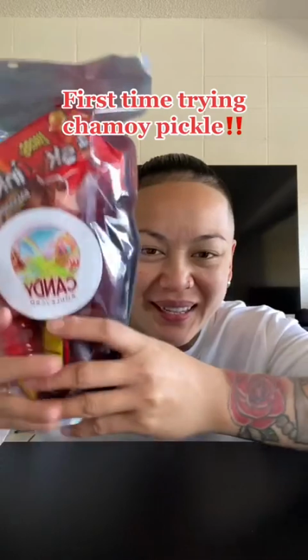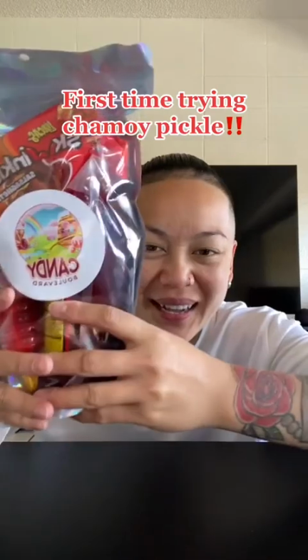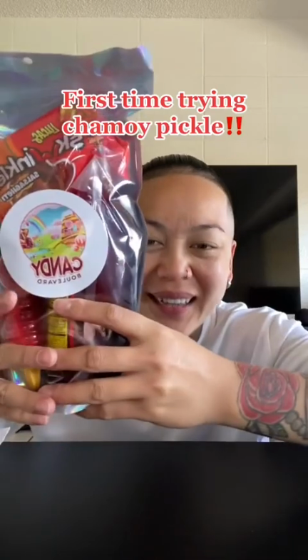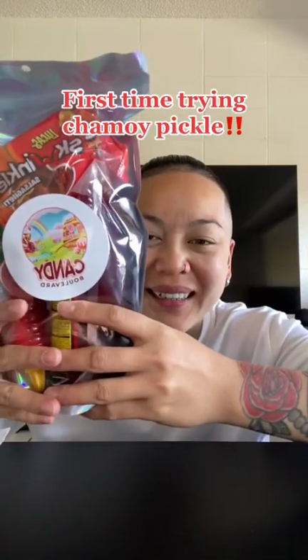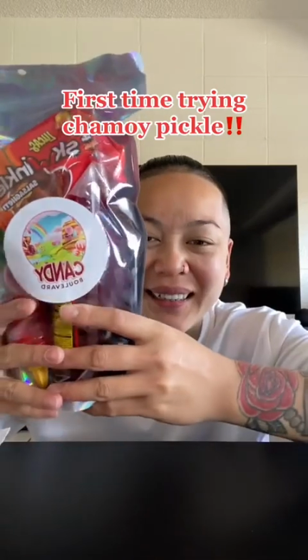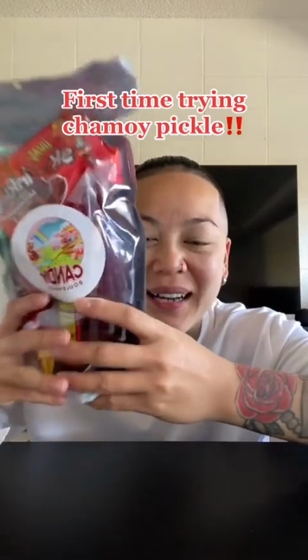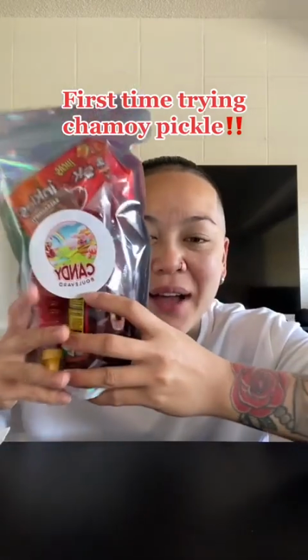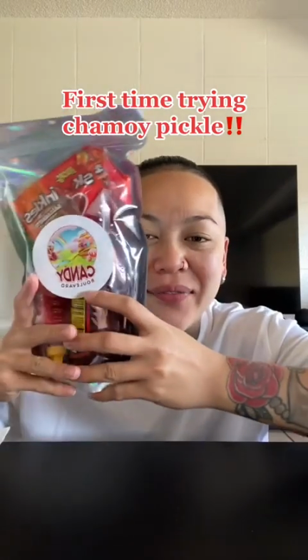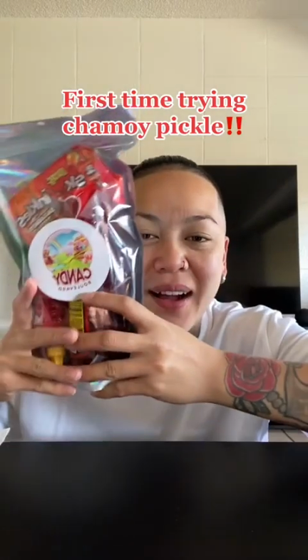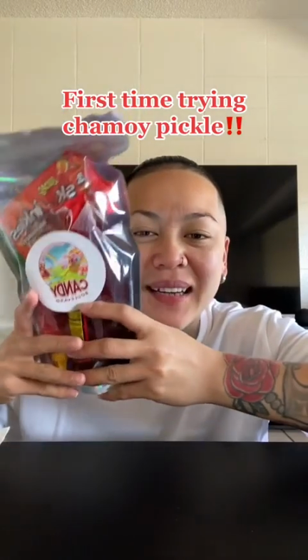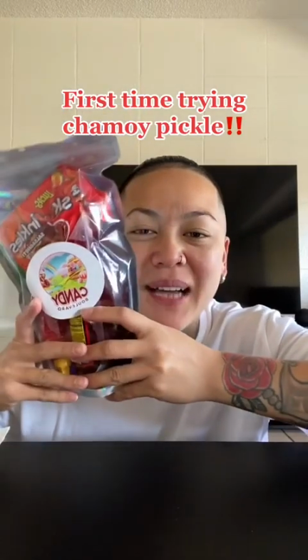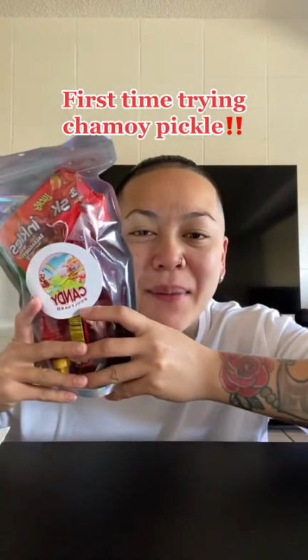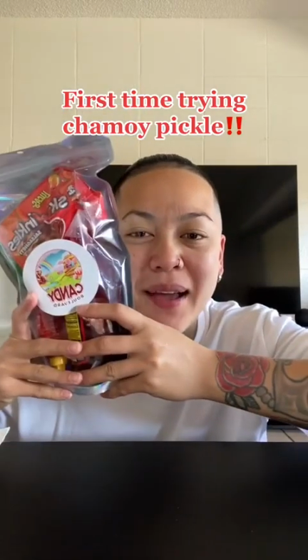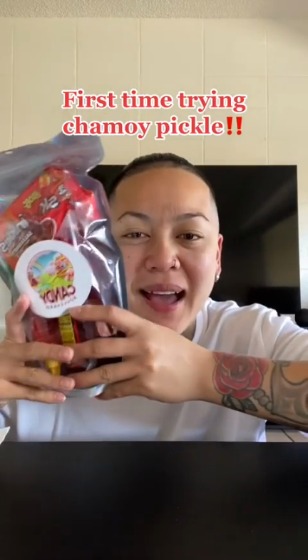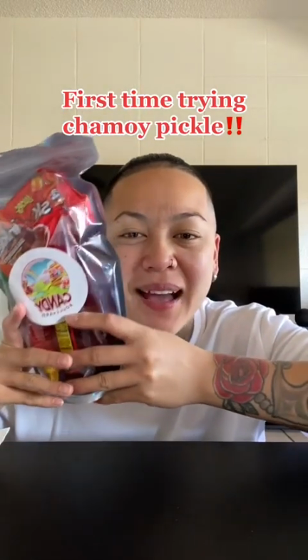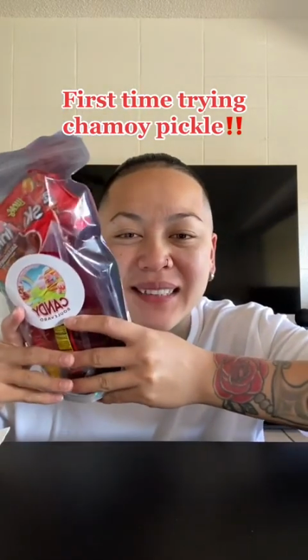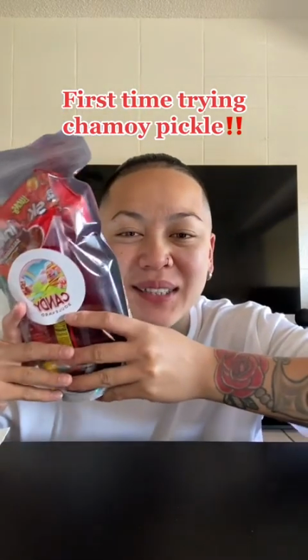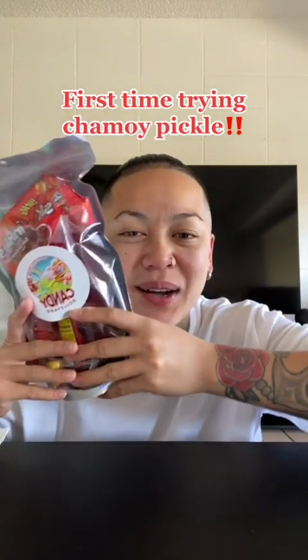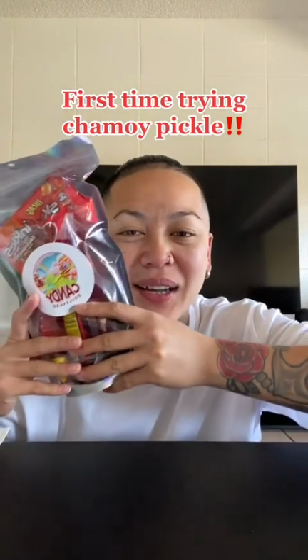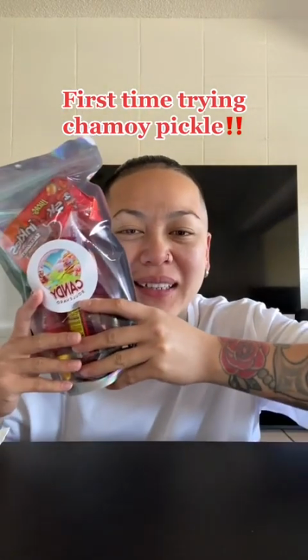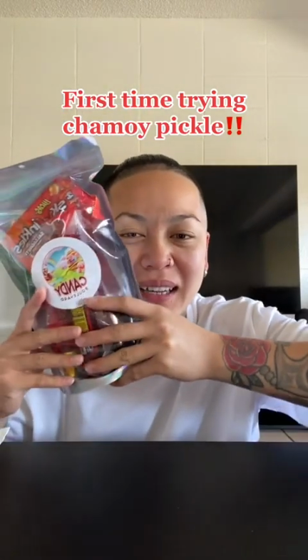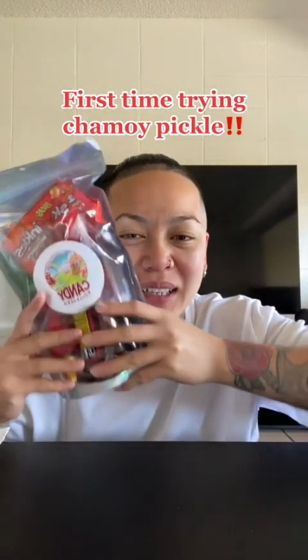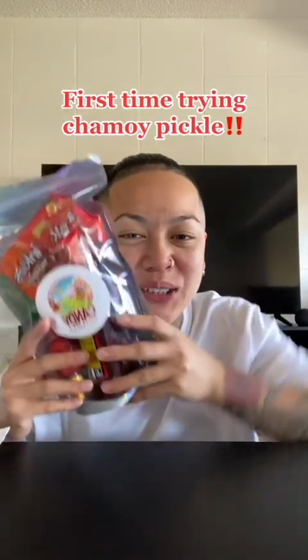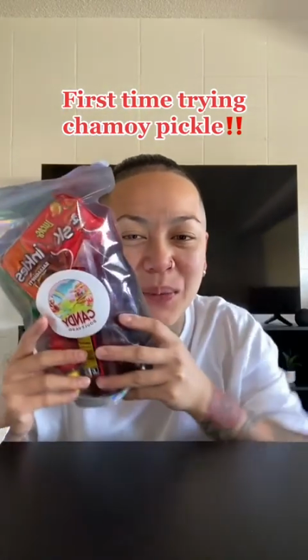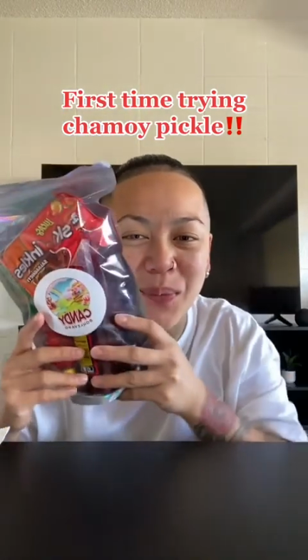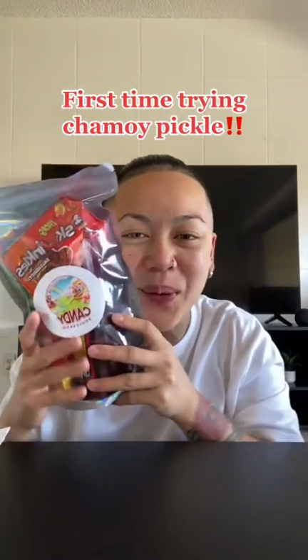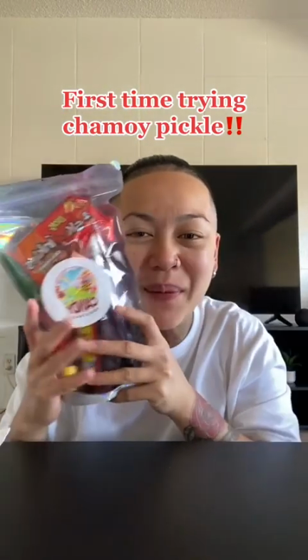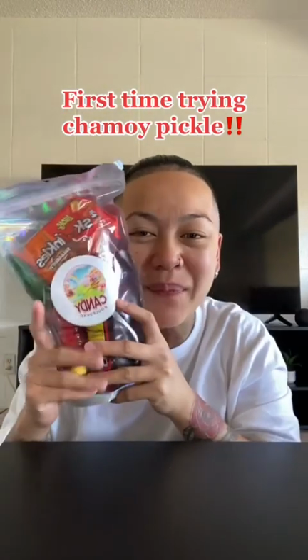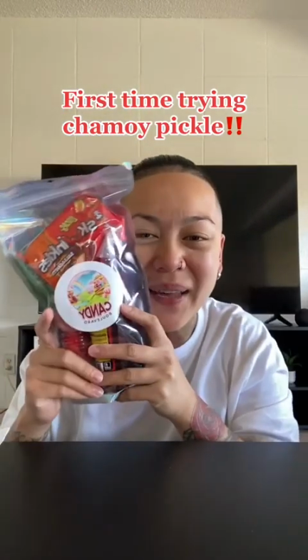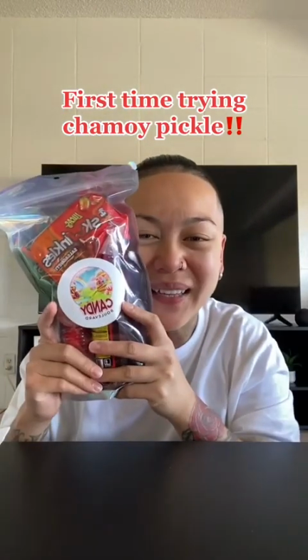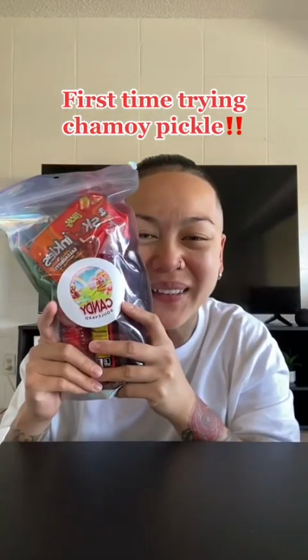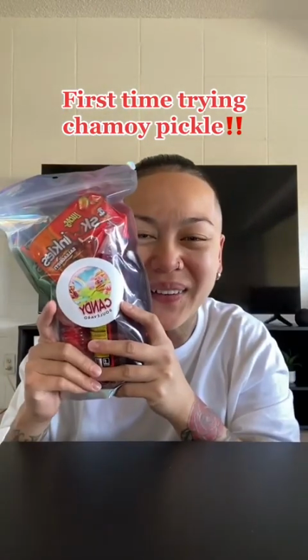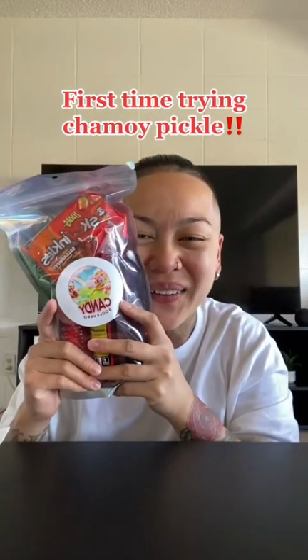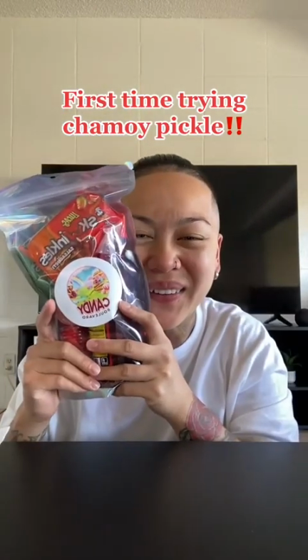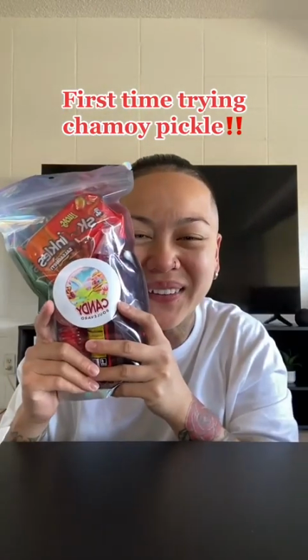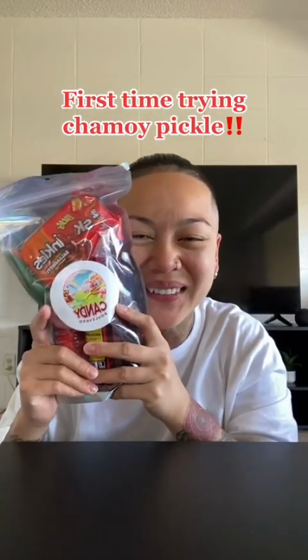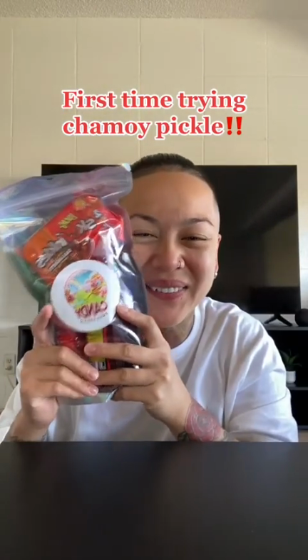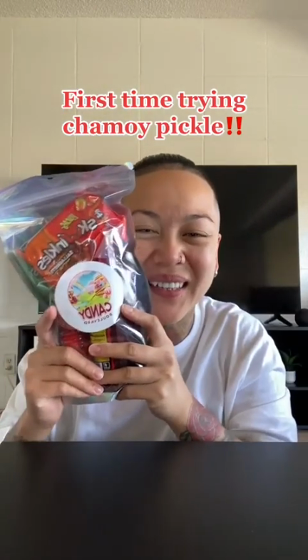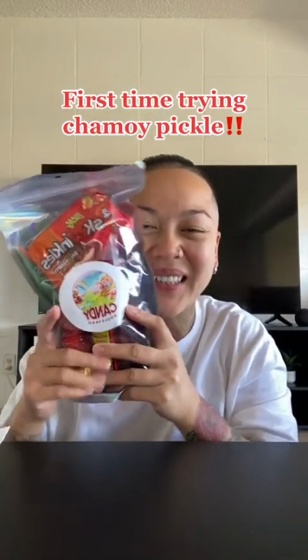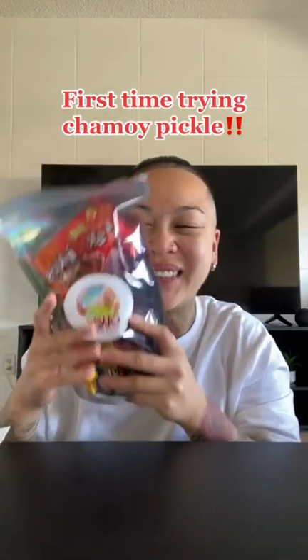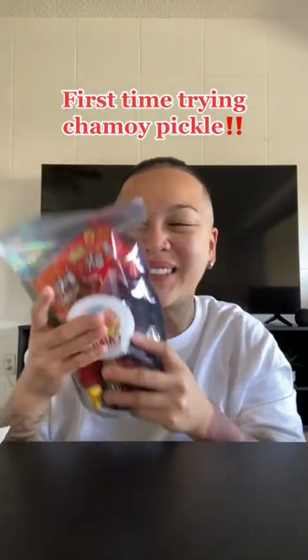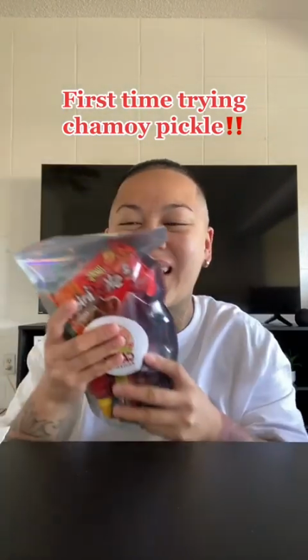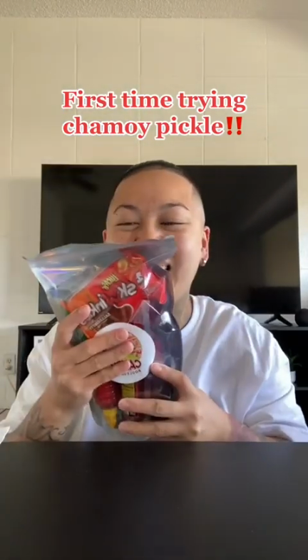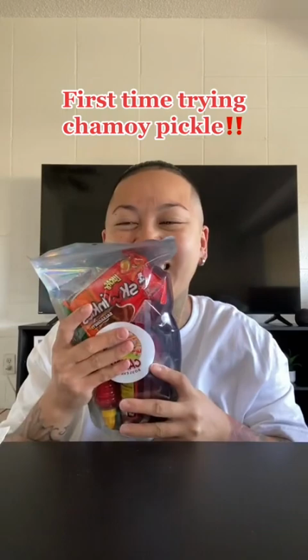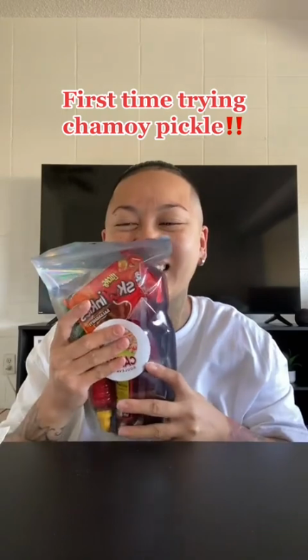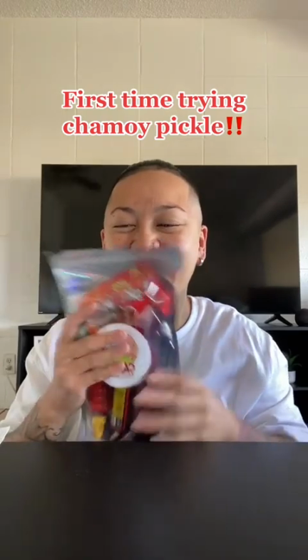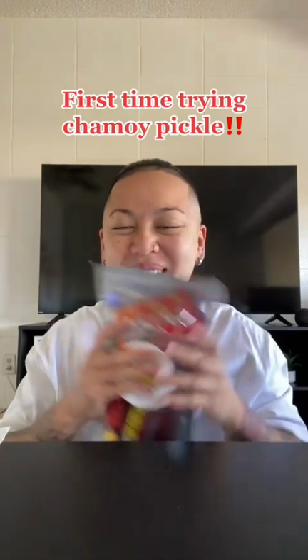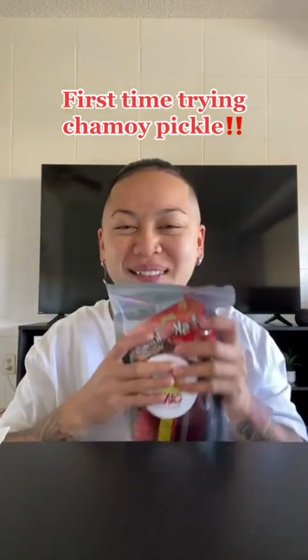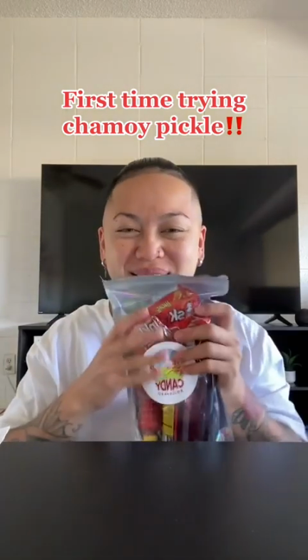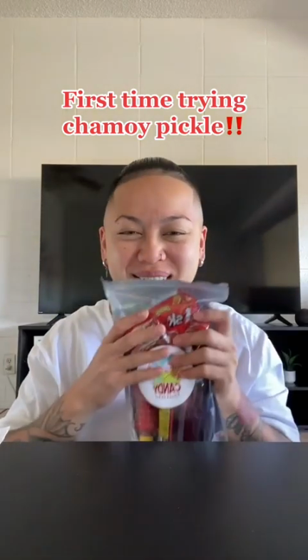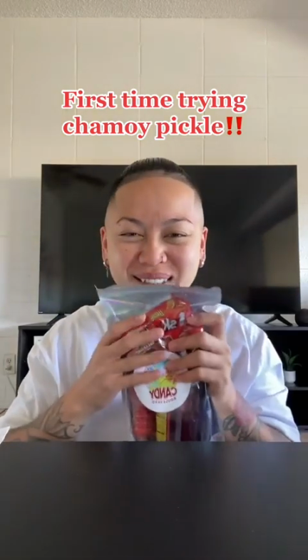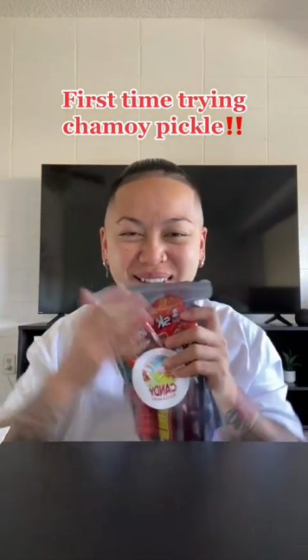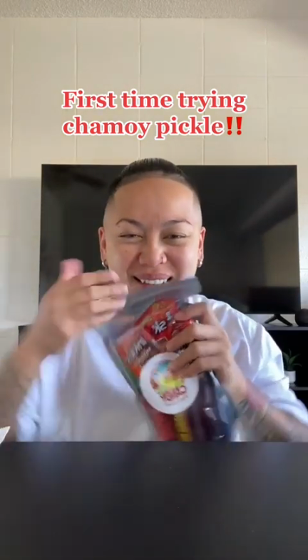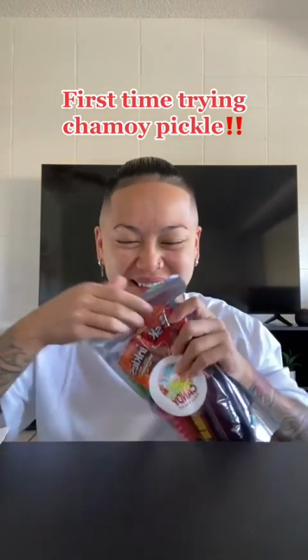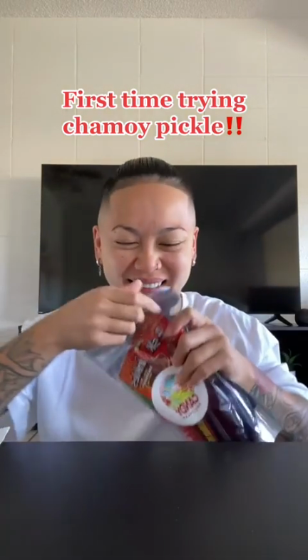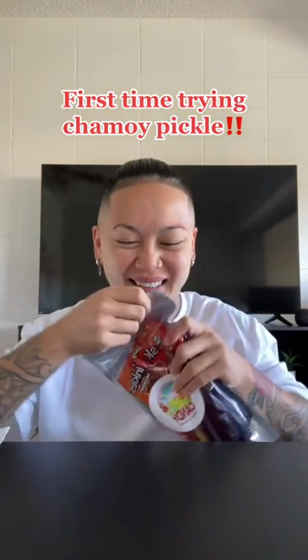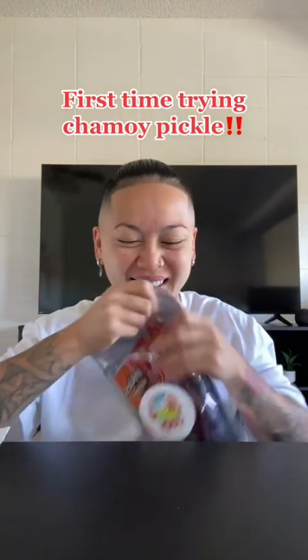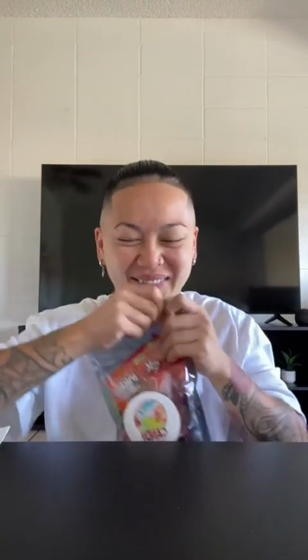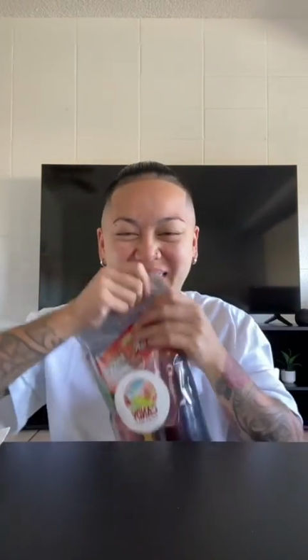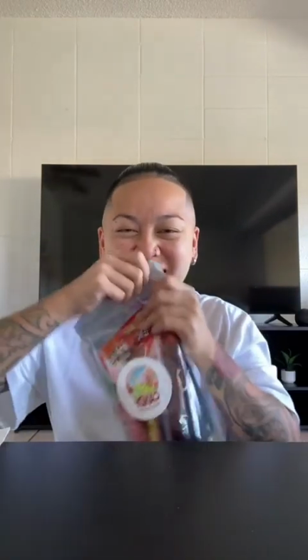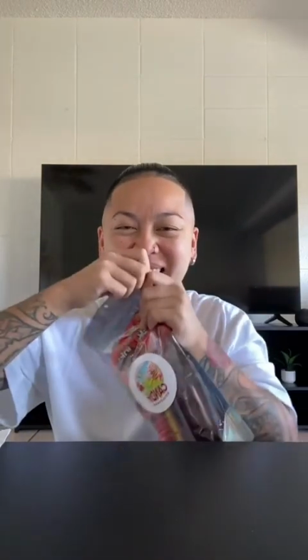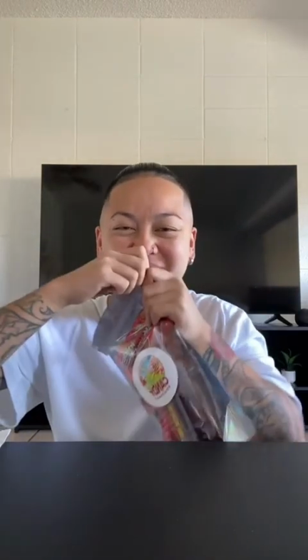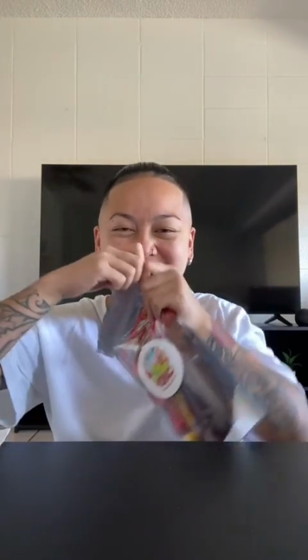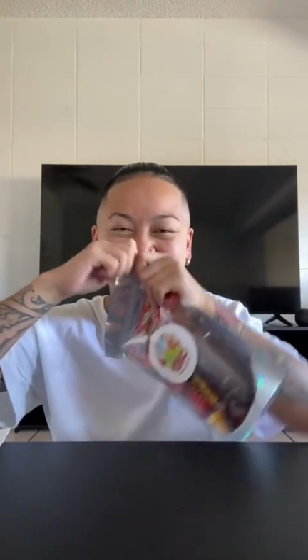Look, I finally got my hands on a chamoy pickle, so we're gonna try it together. I'm so excited for this.